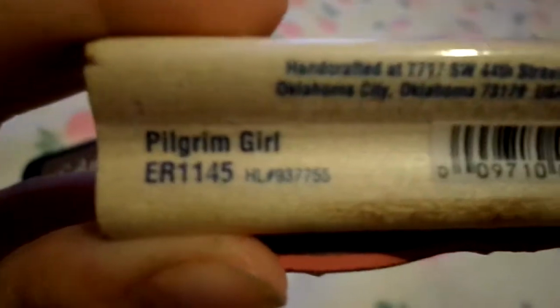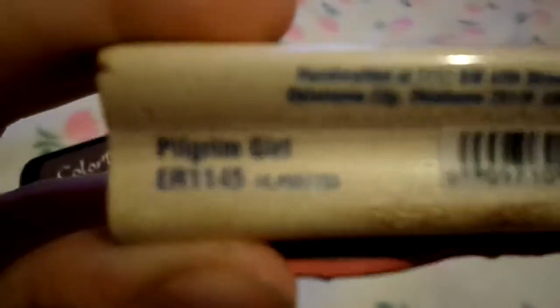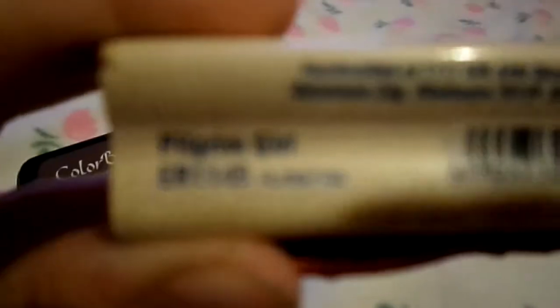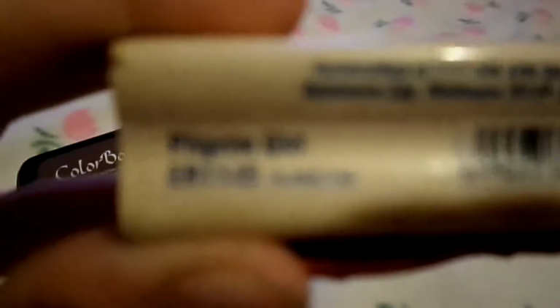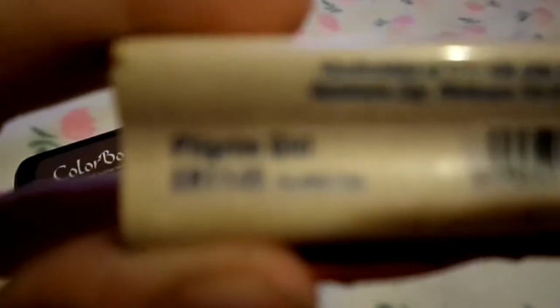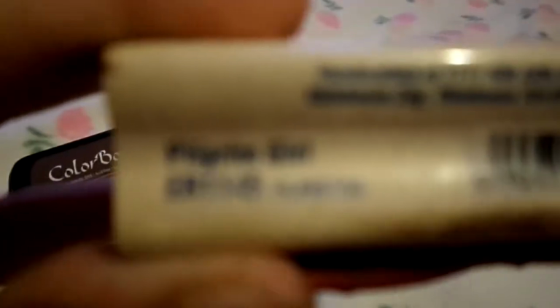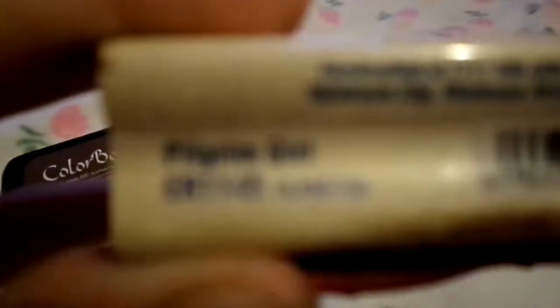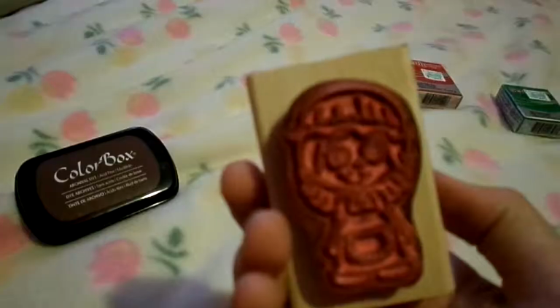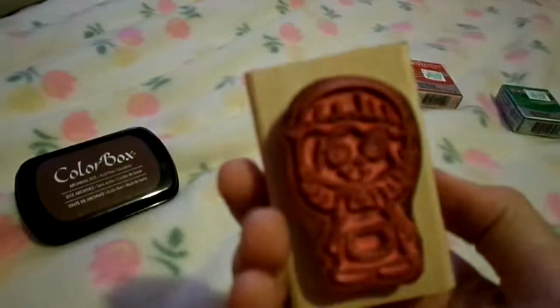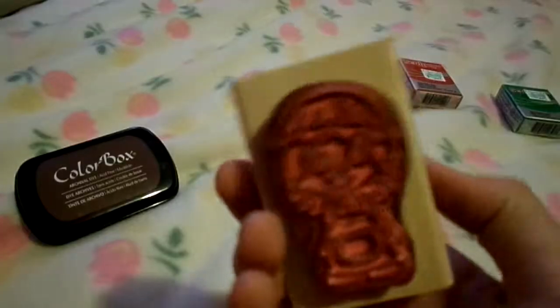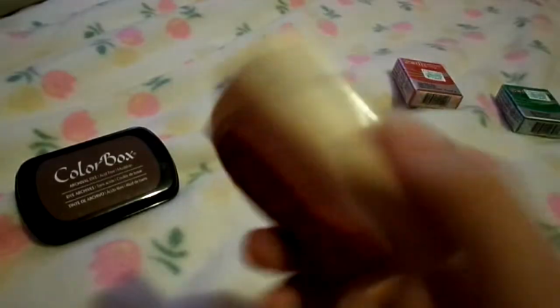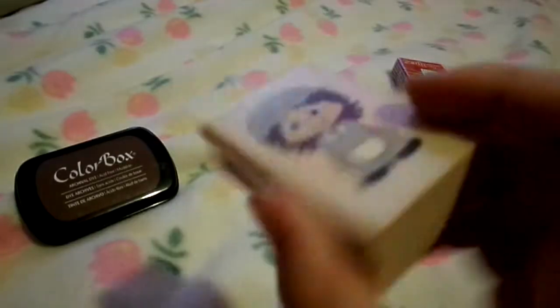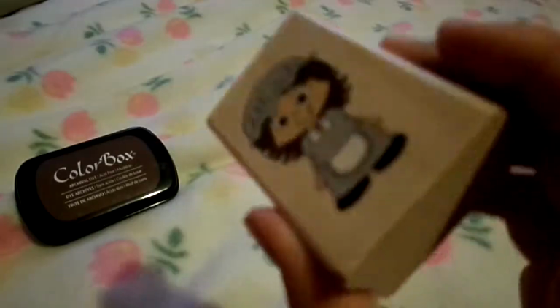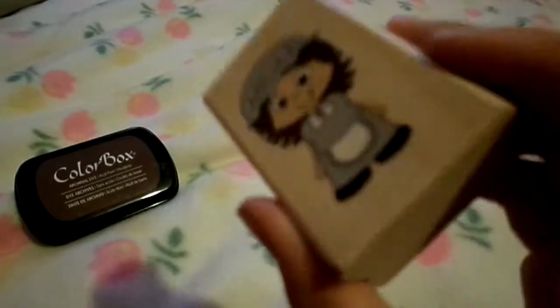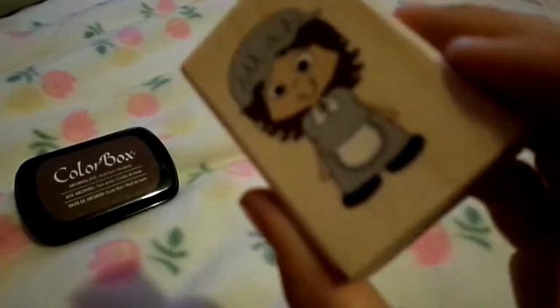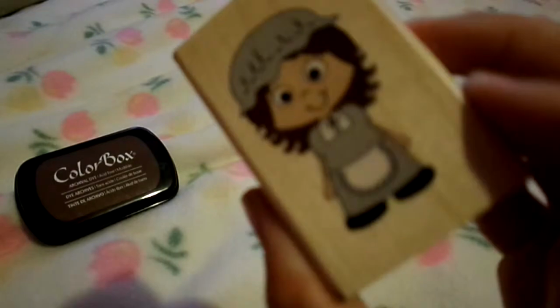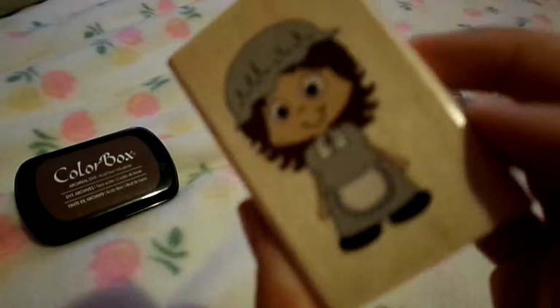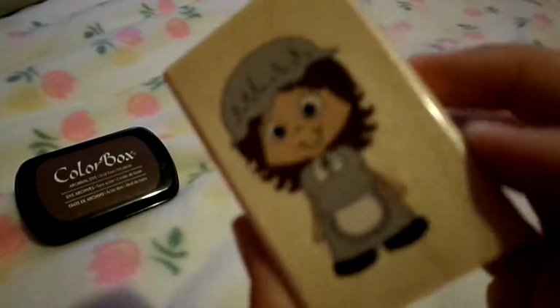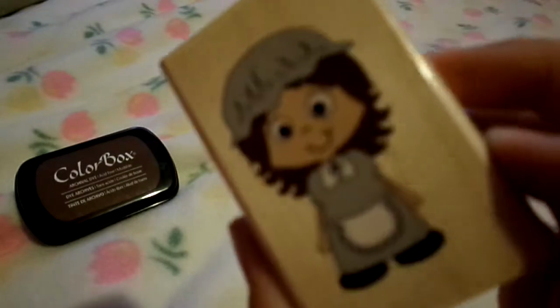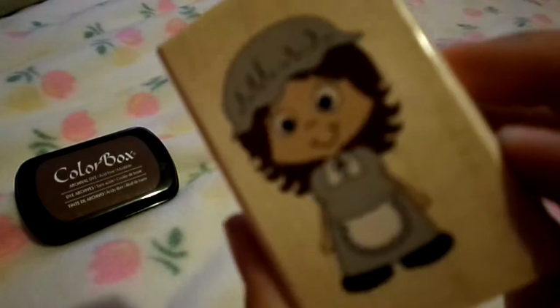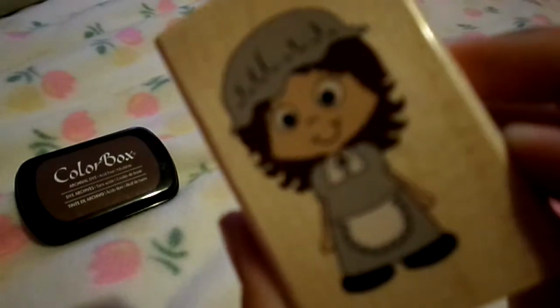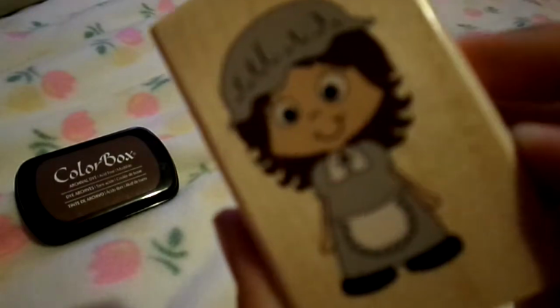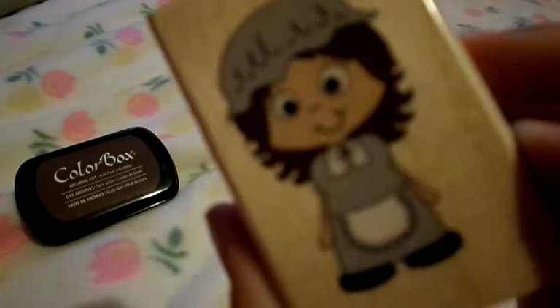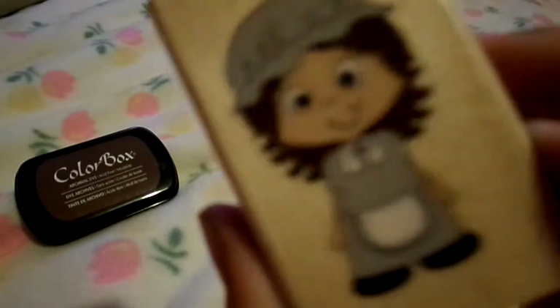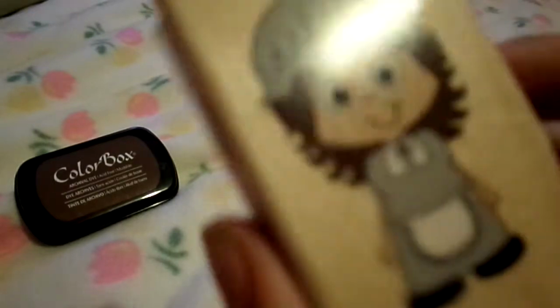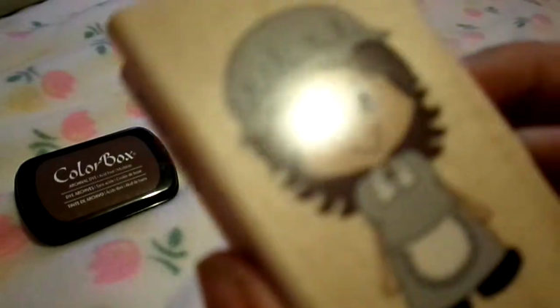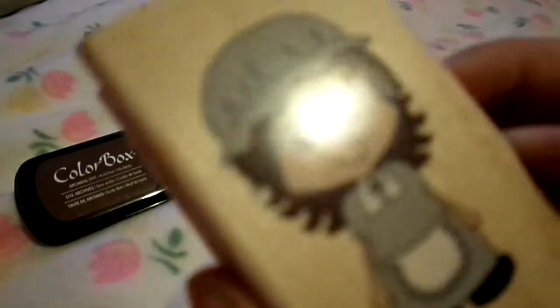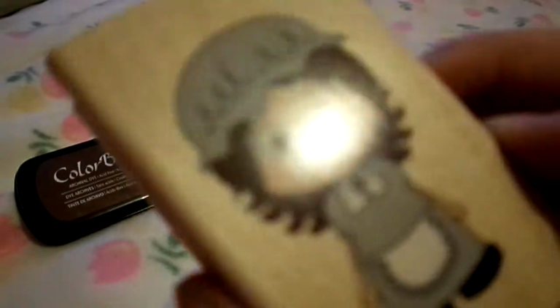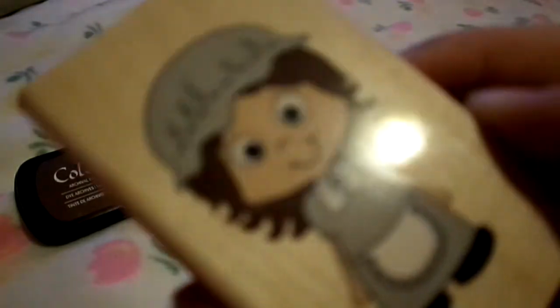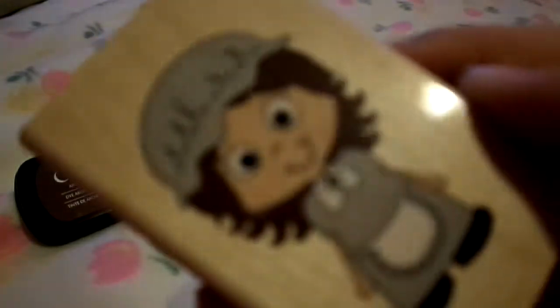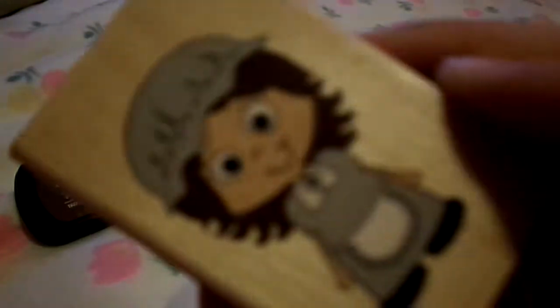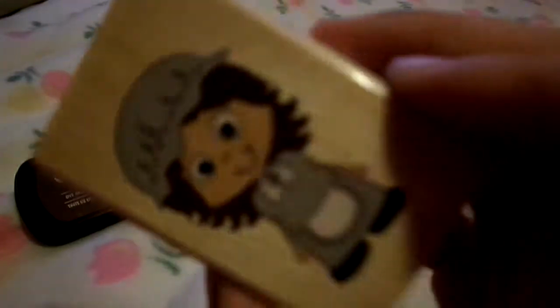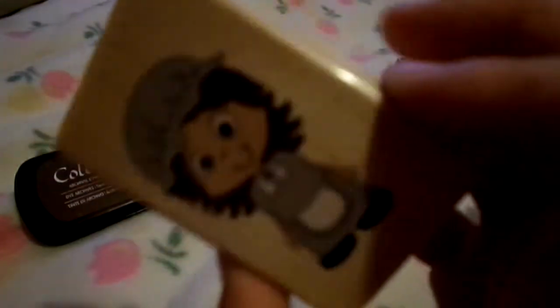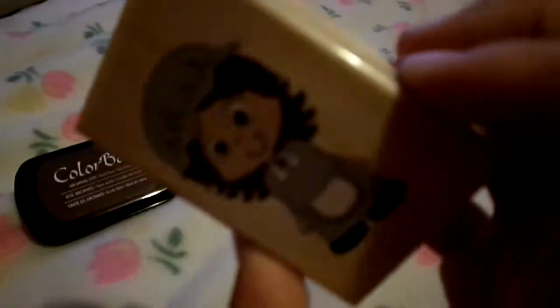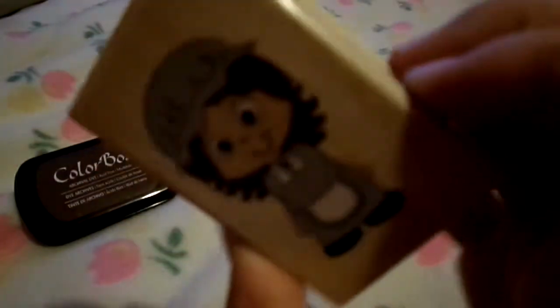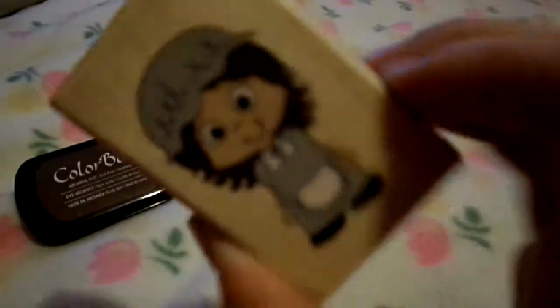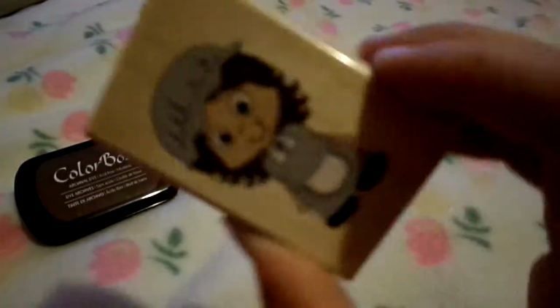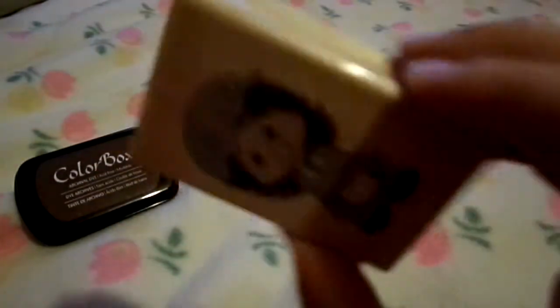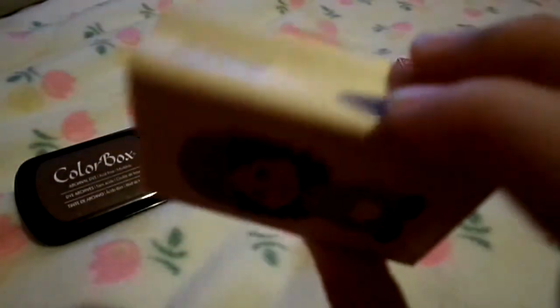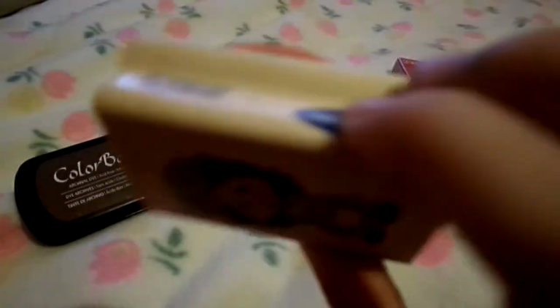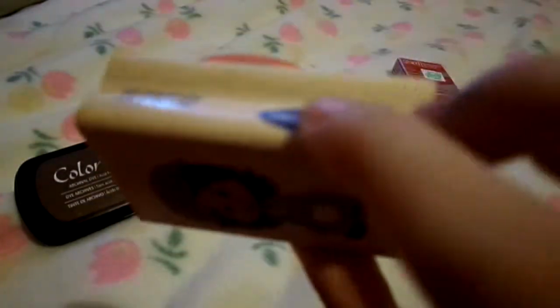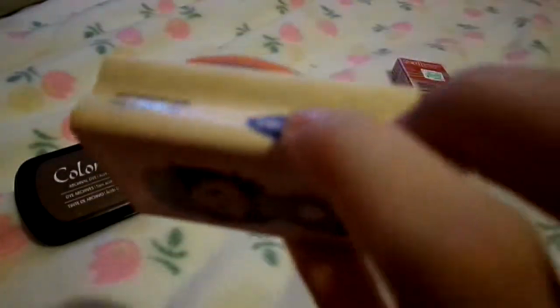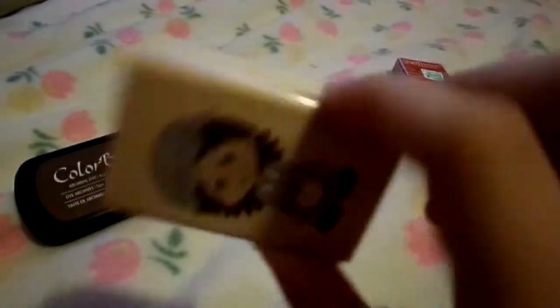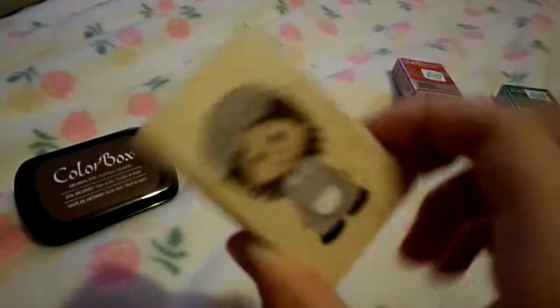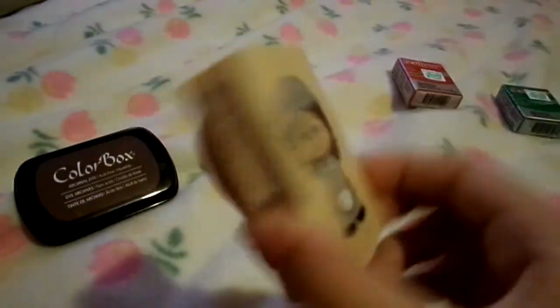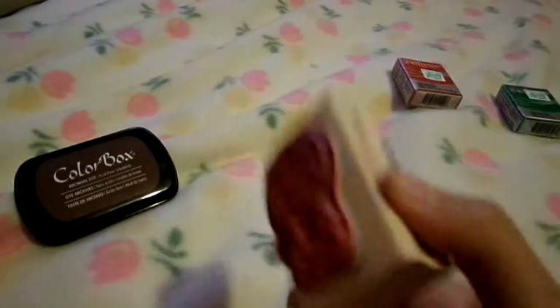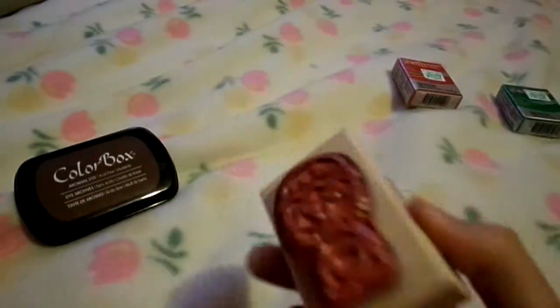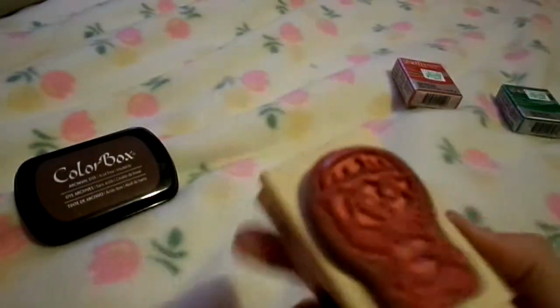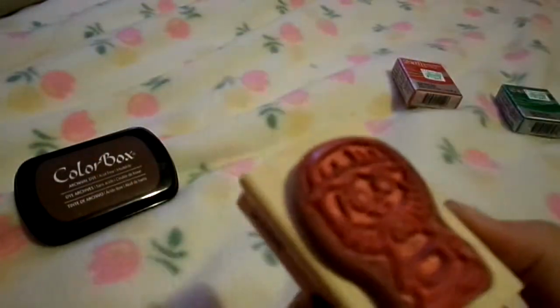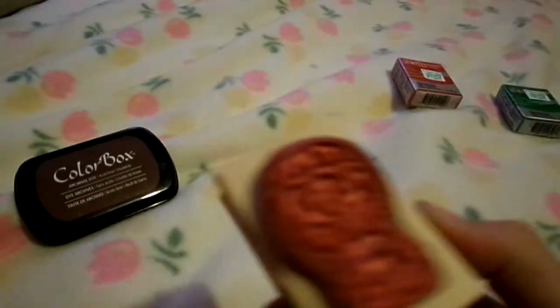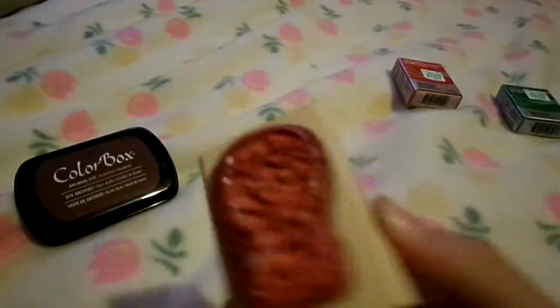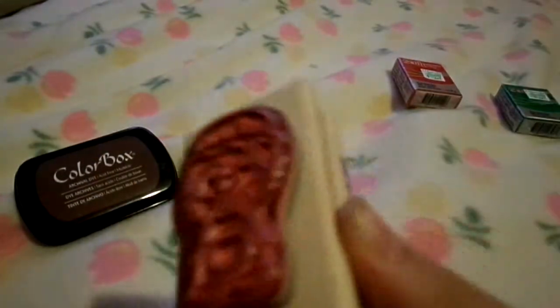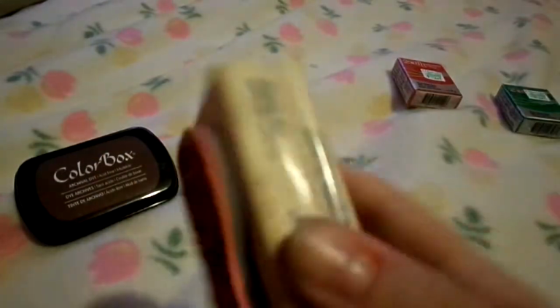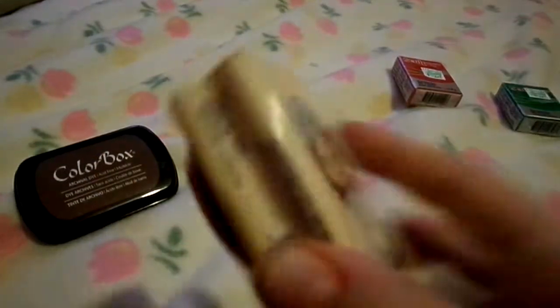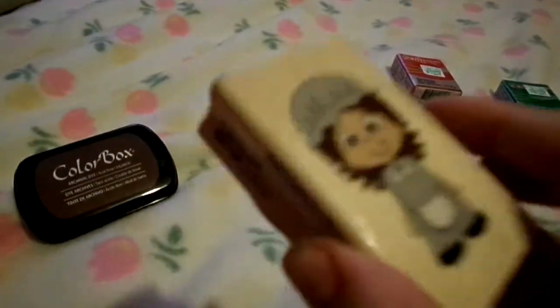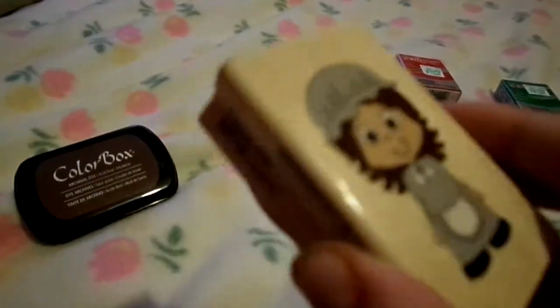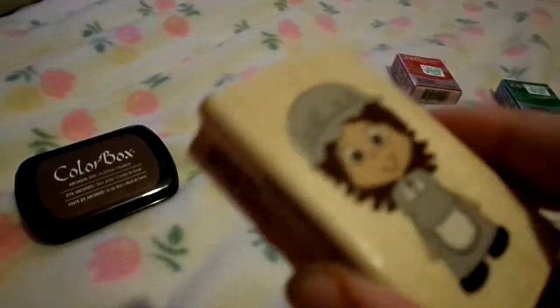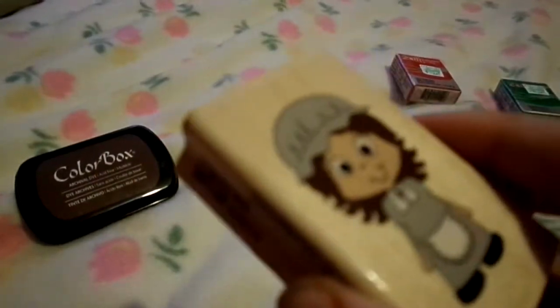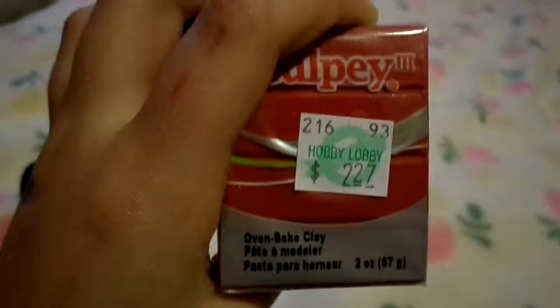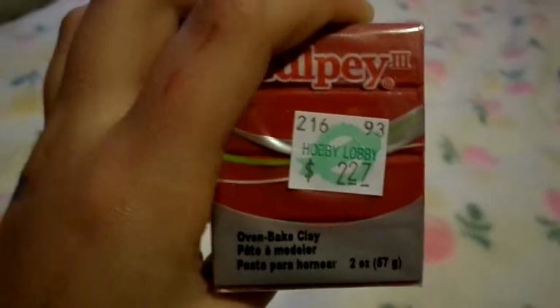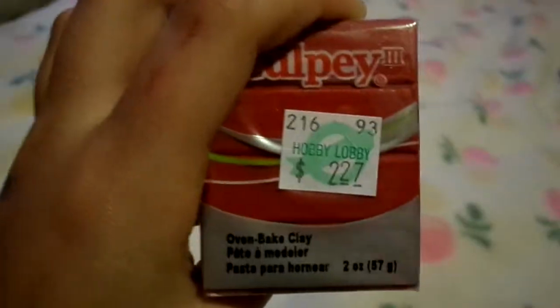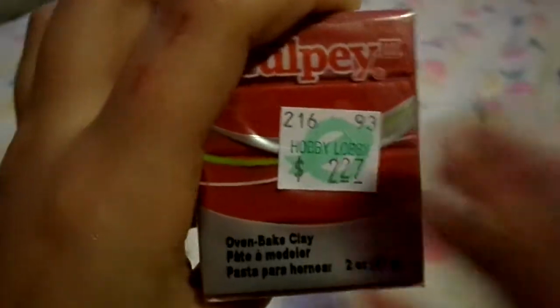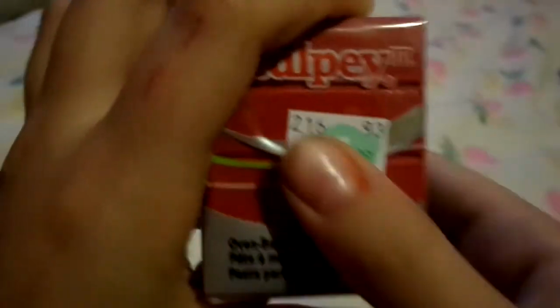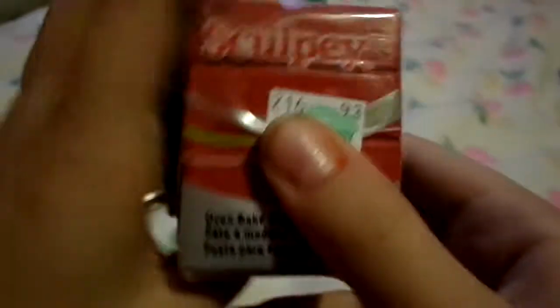It says 'pilgrim girl' and you can be stamped with it actually. Sorry it's out of focus by the way, but yeah, I got that.